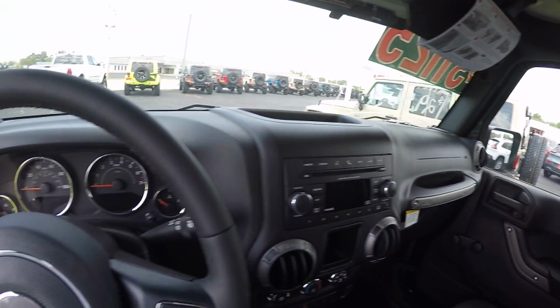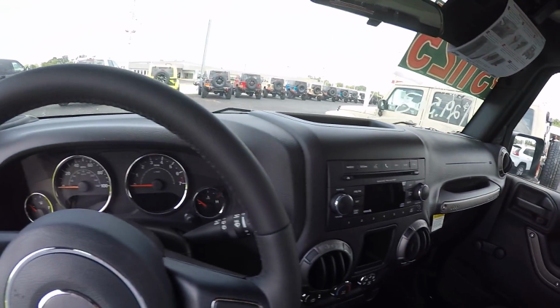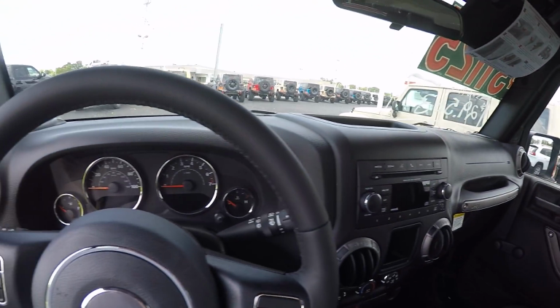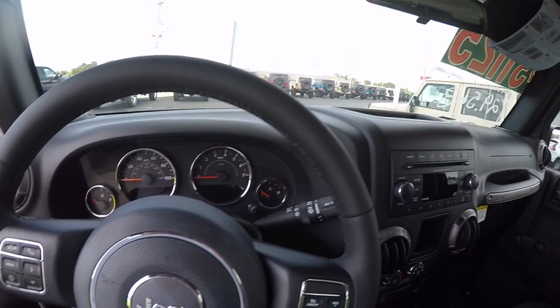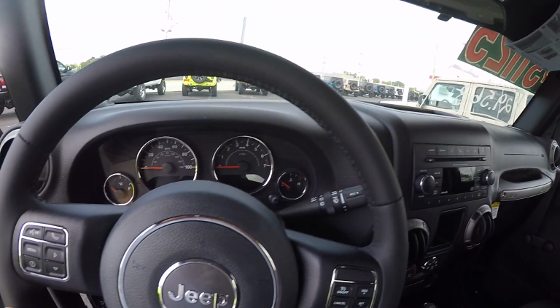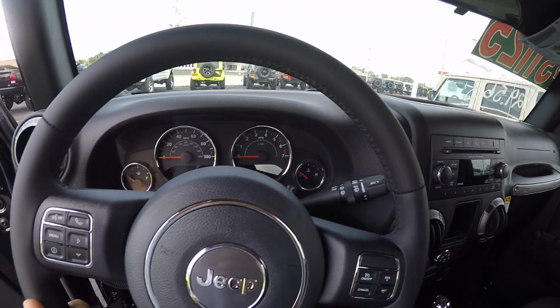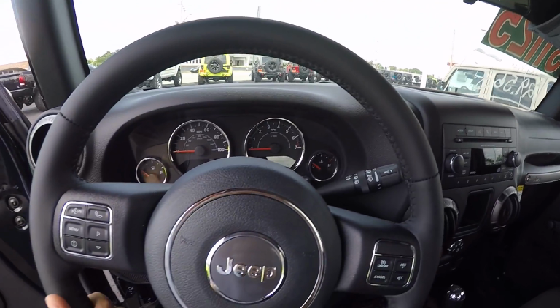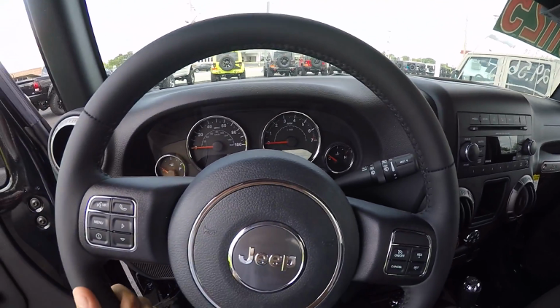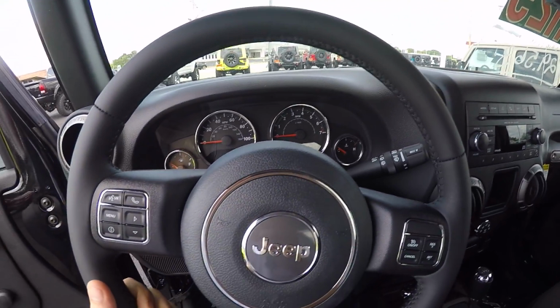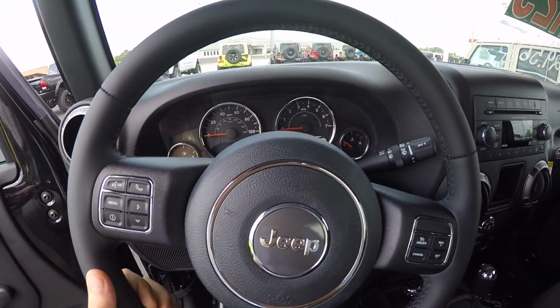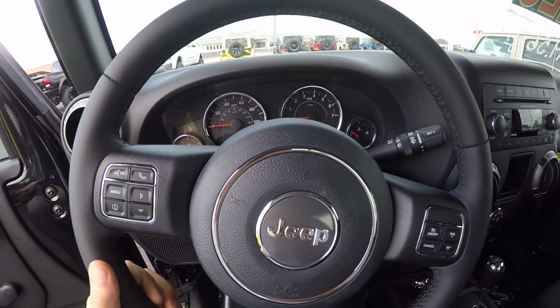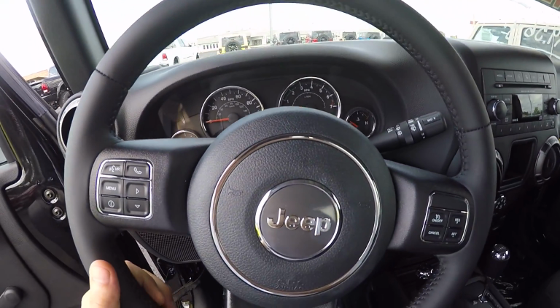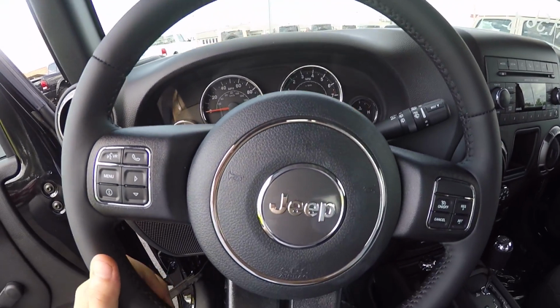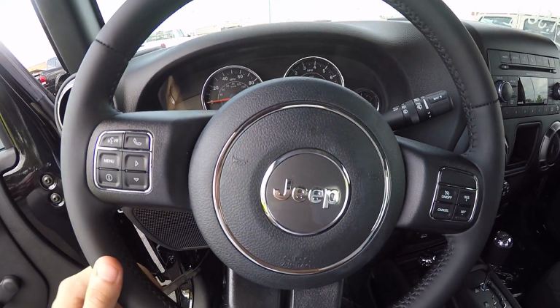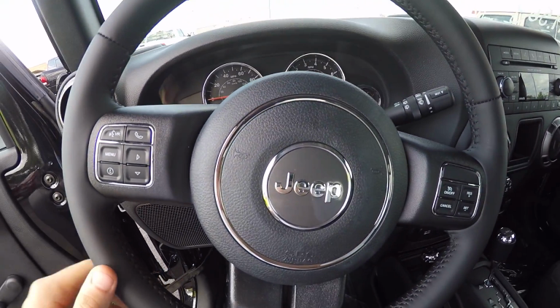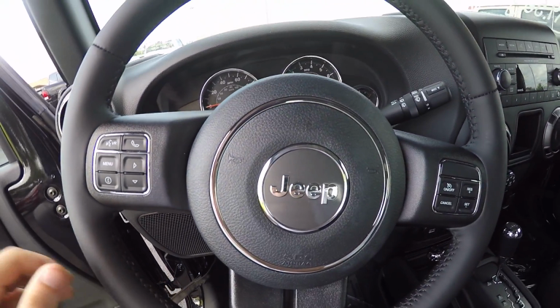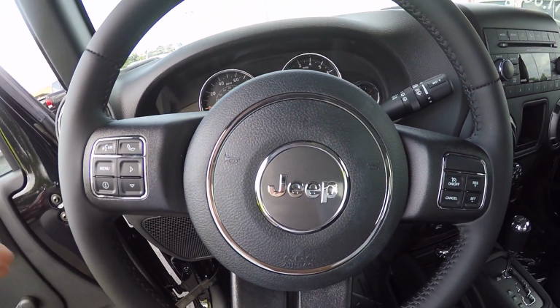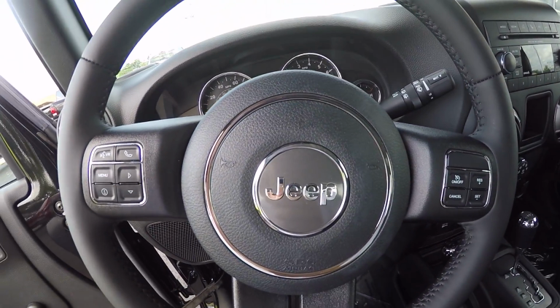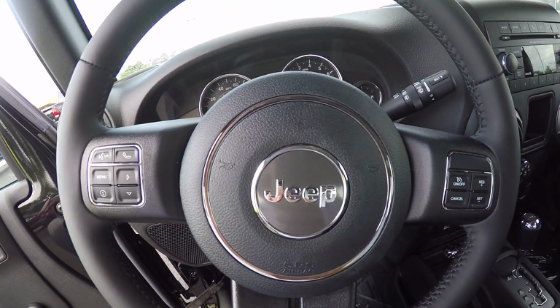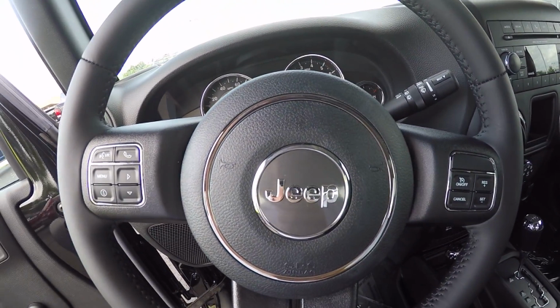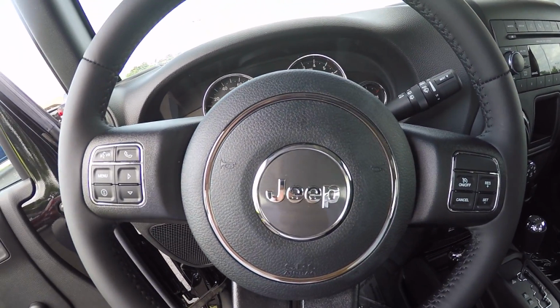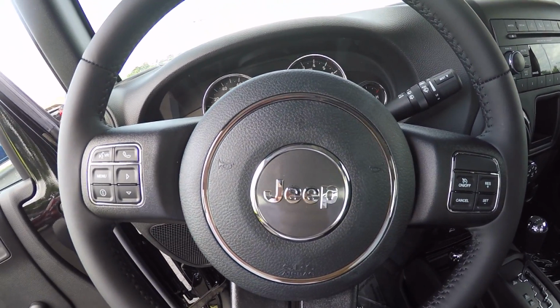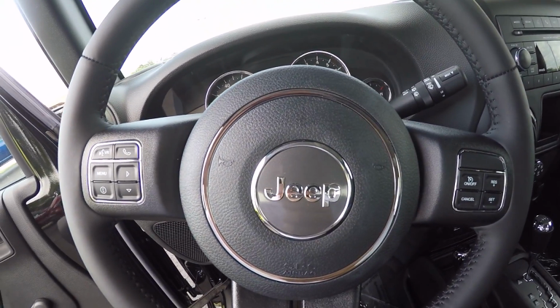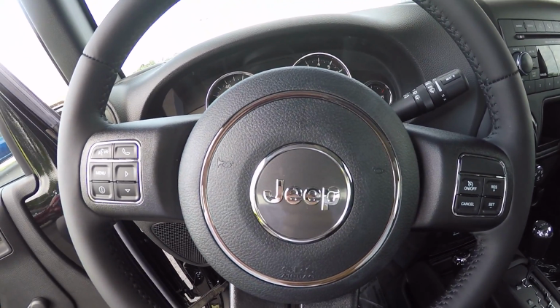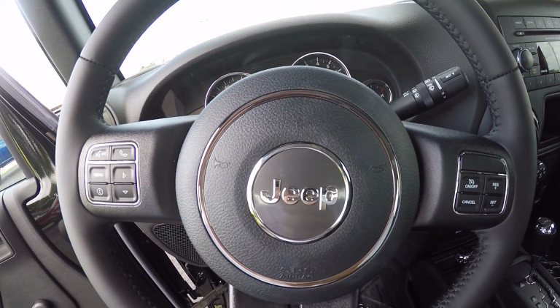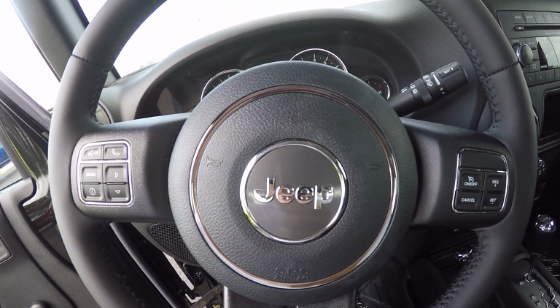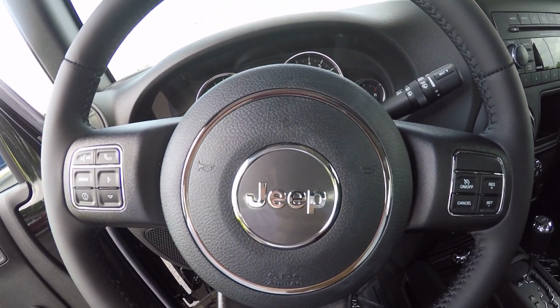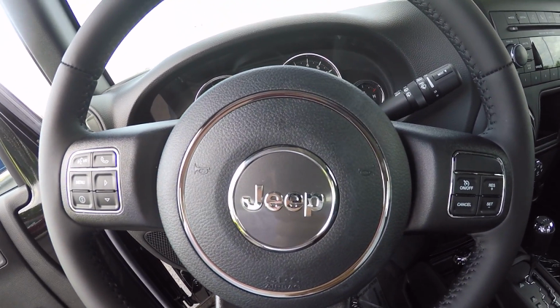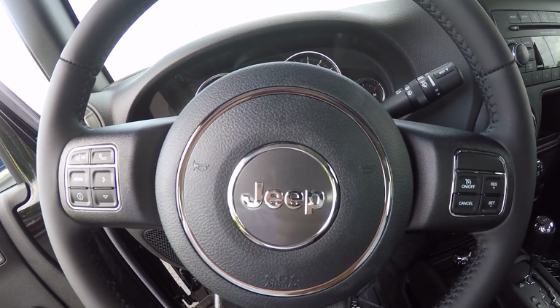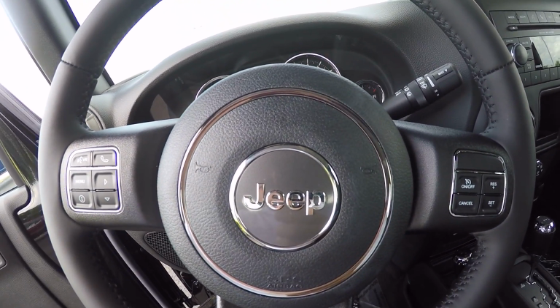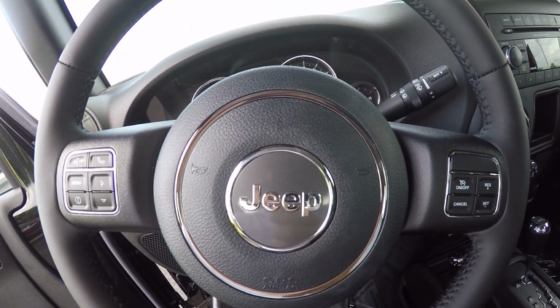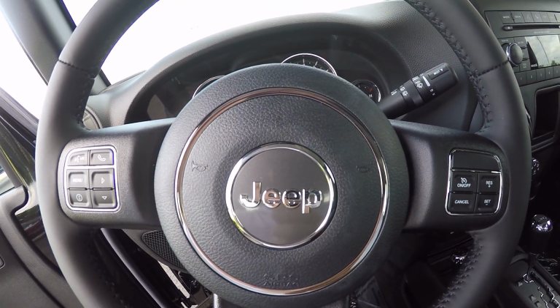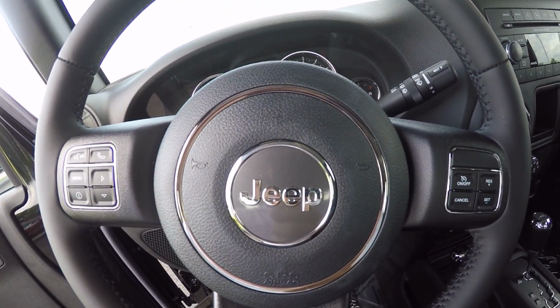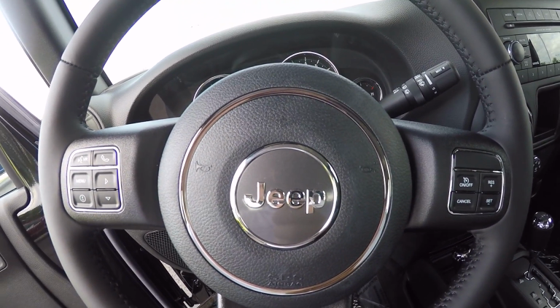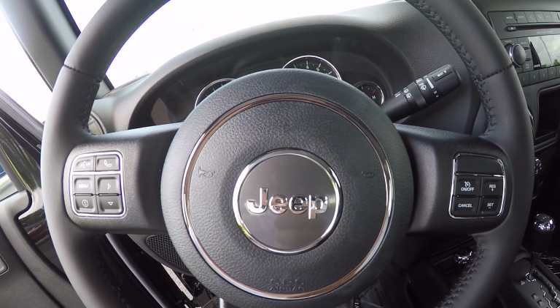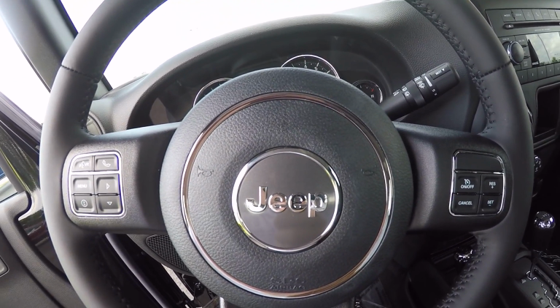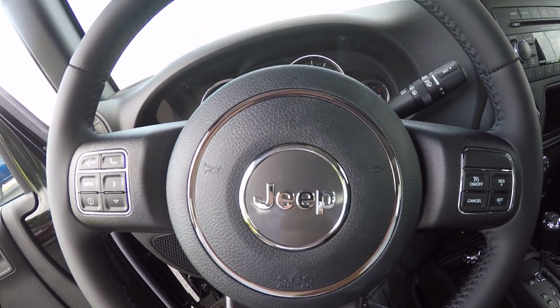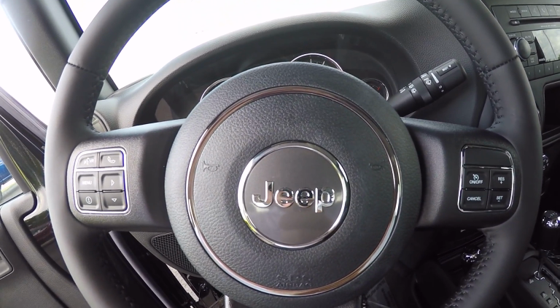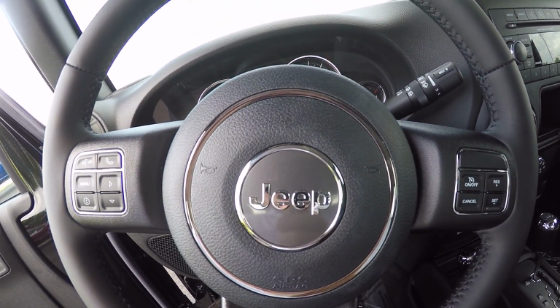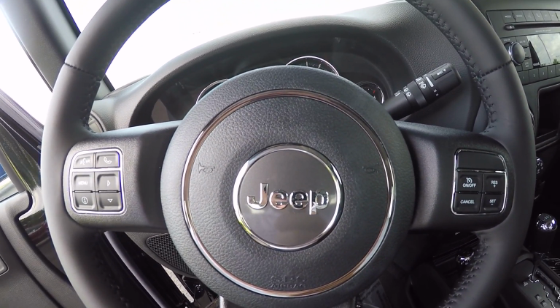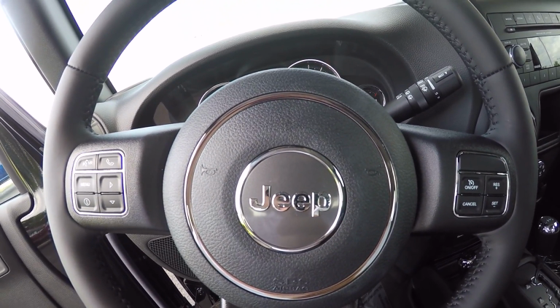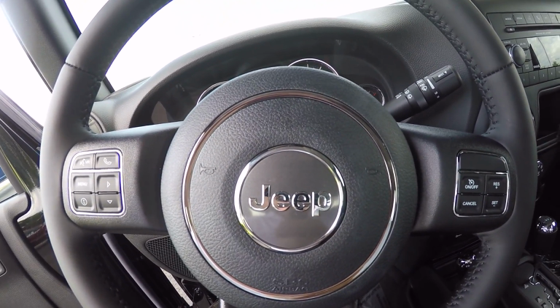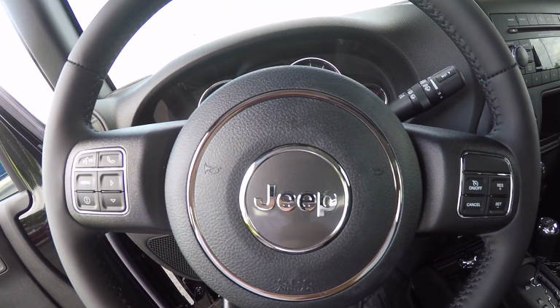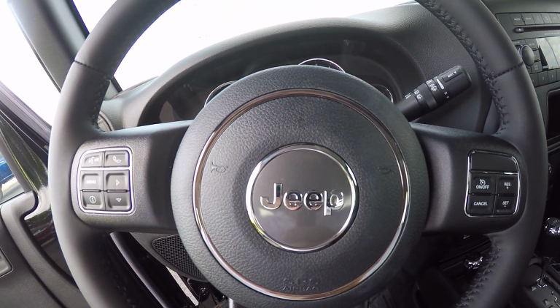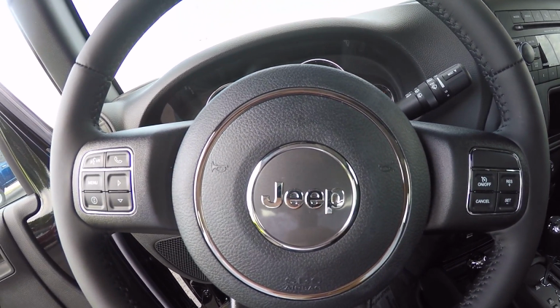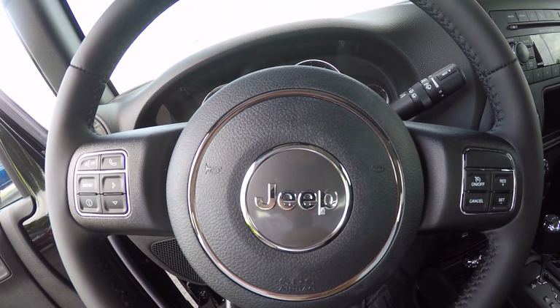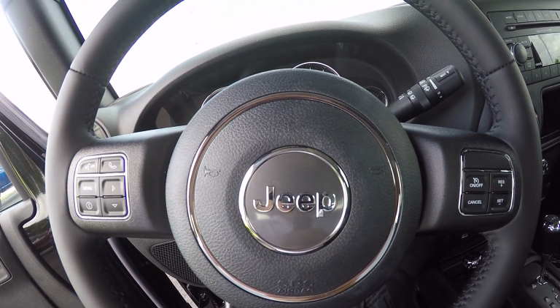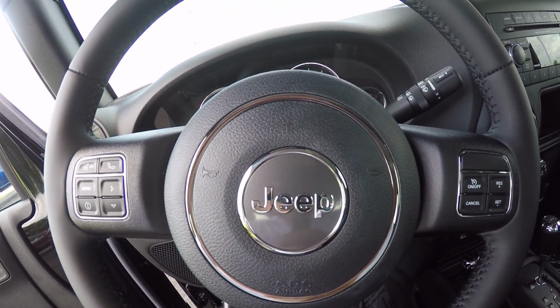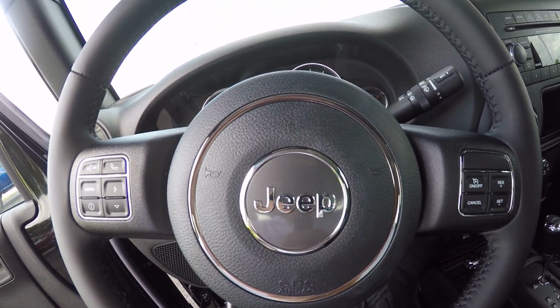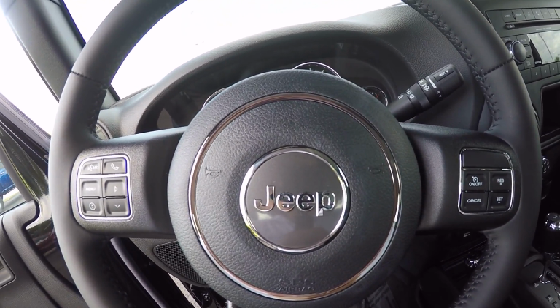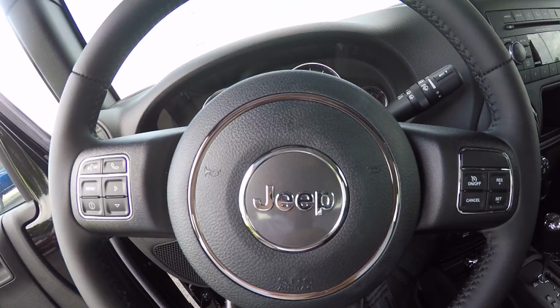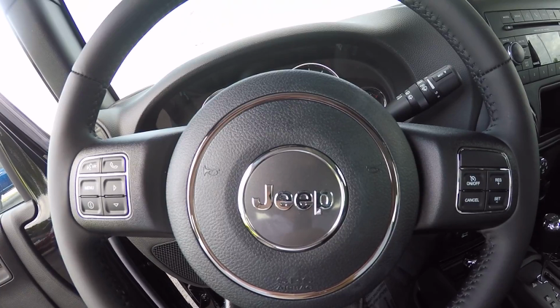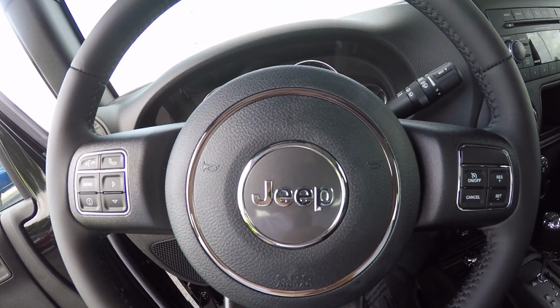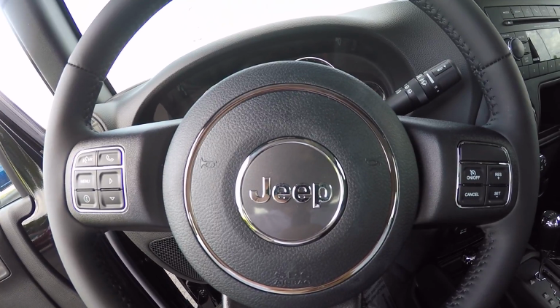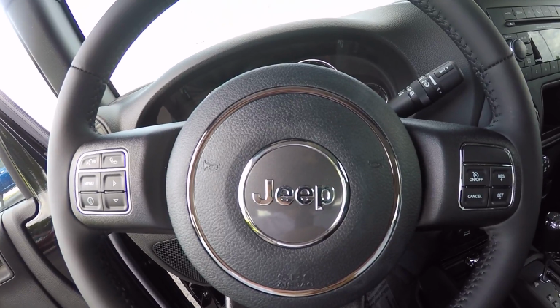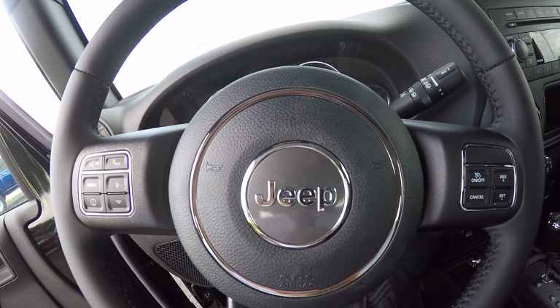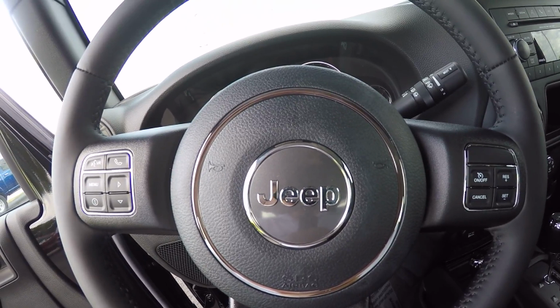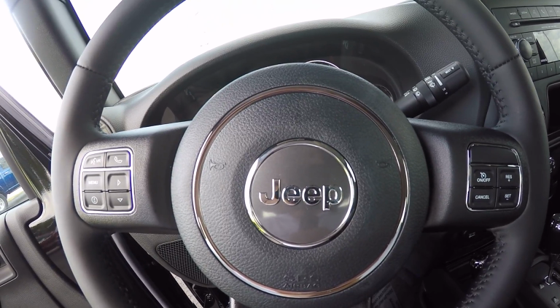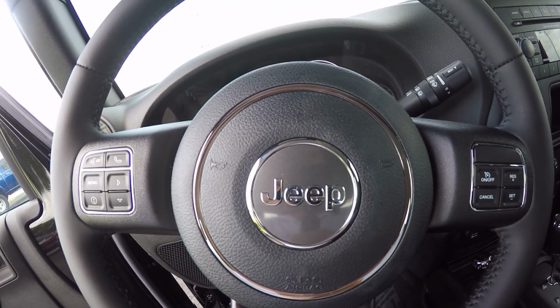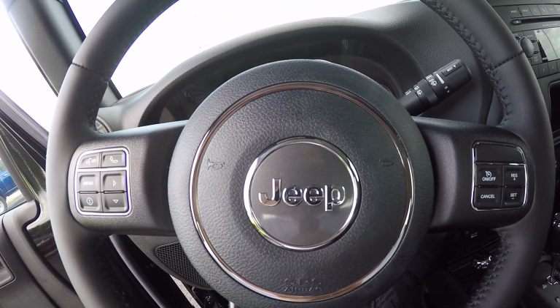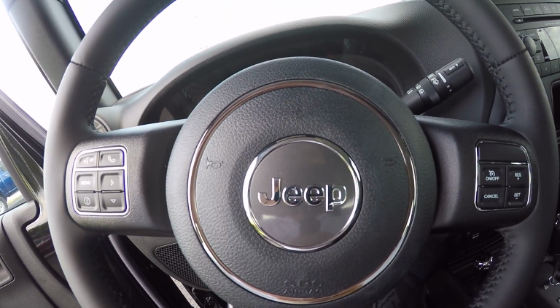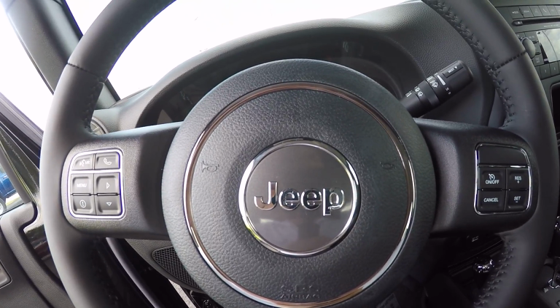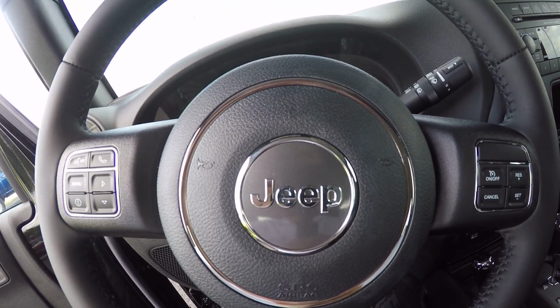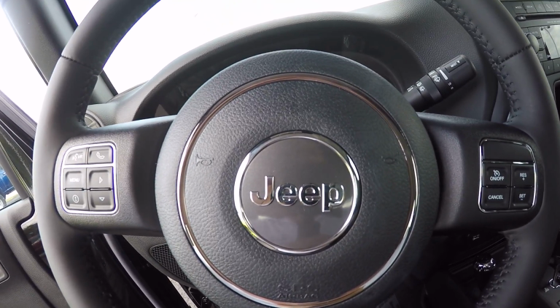Again, this is the all-new 2016 Jeep Wrangler Sport 2-door. Come see me, Zach Smith of Paul Sherry. Check it out on the web at SherryChrysler.com.